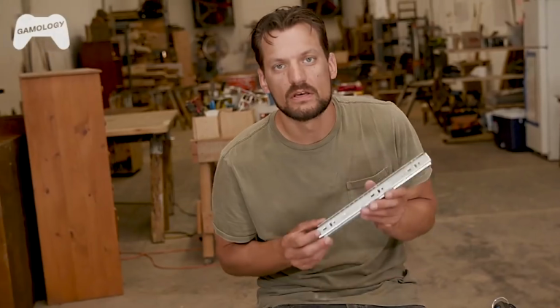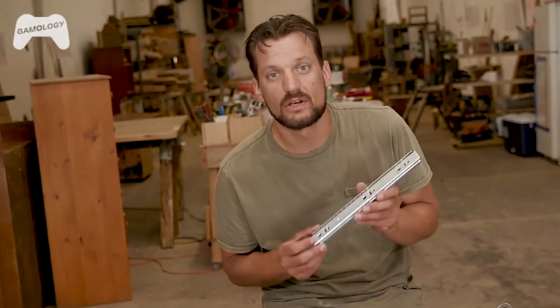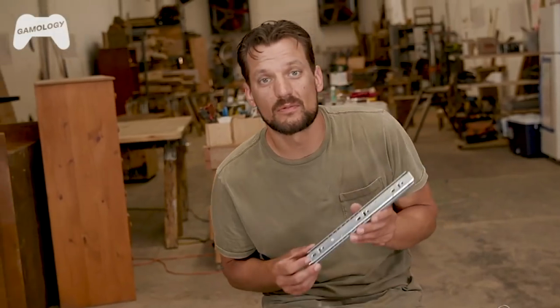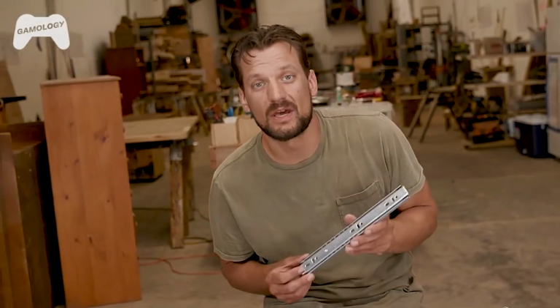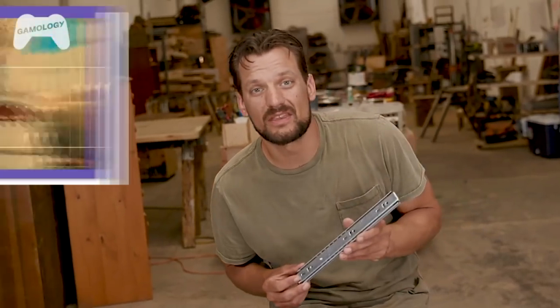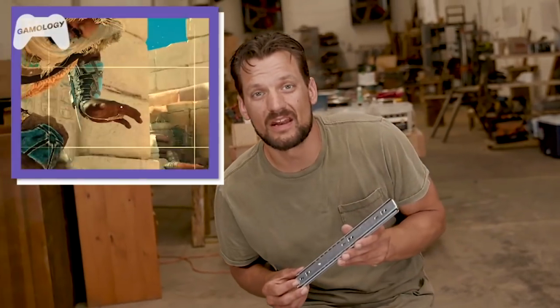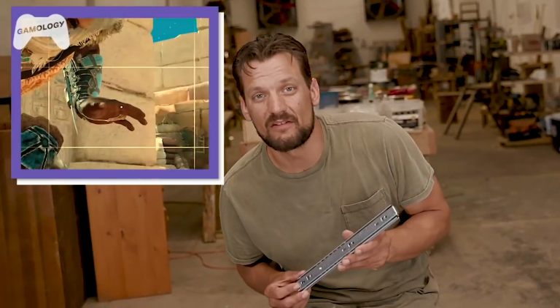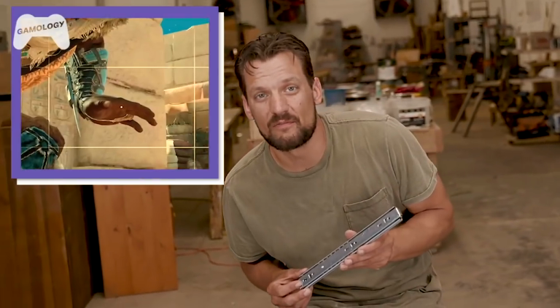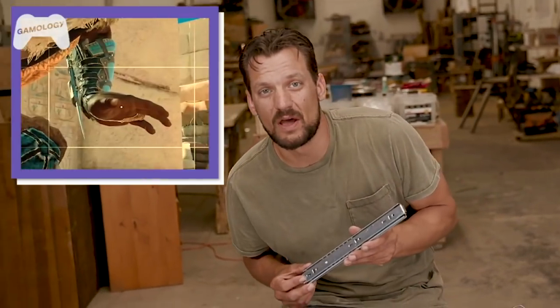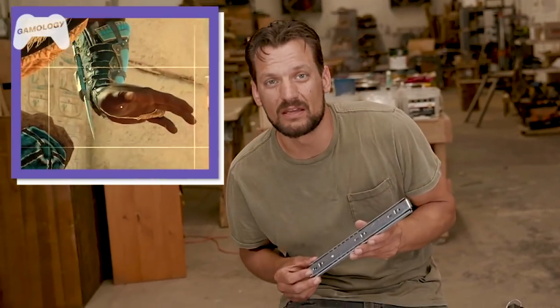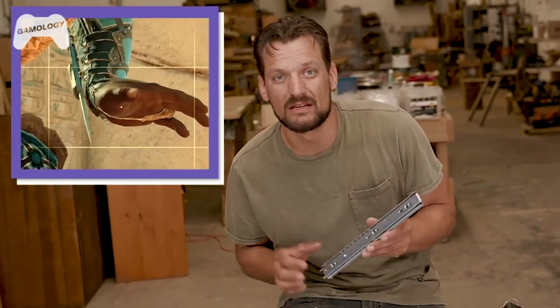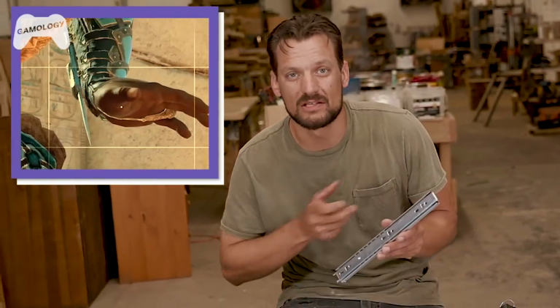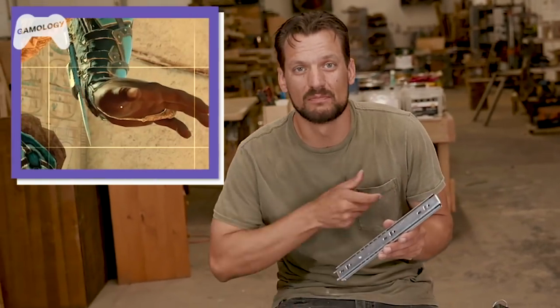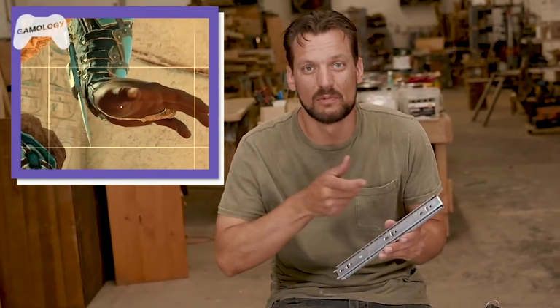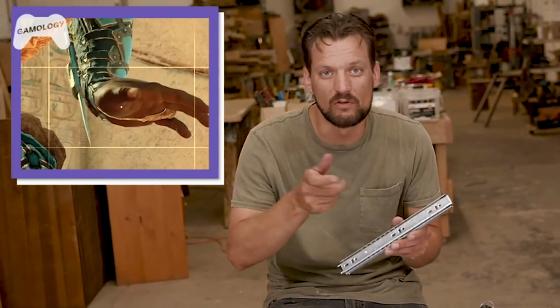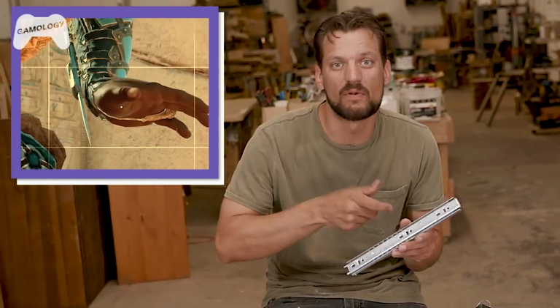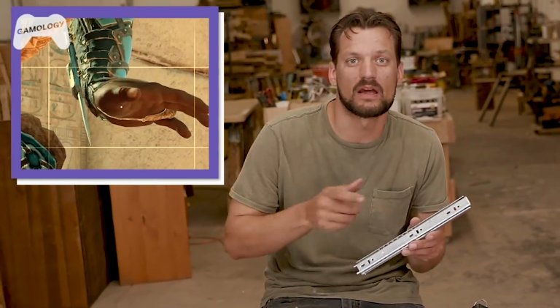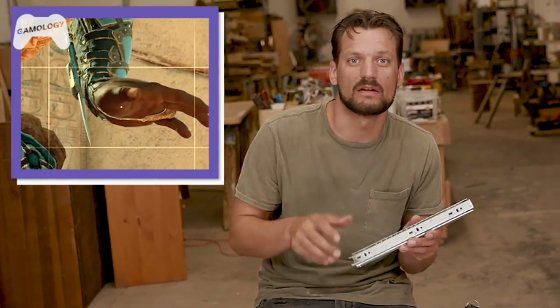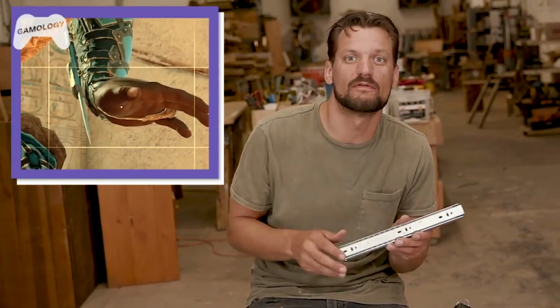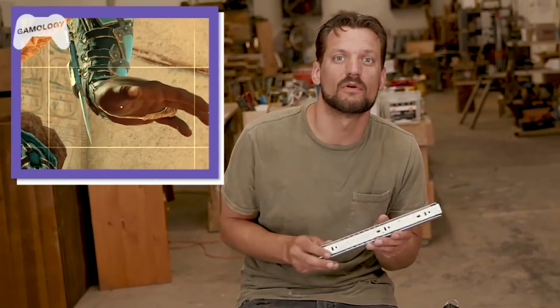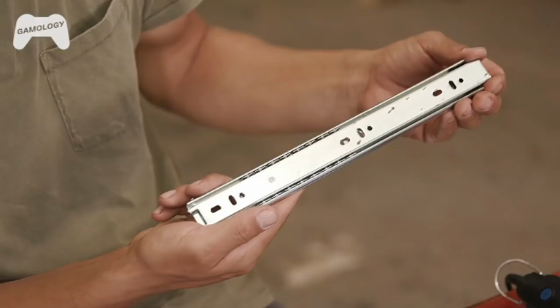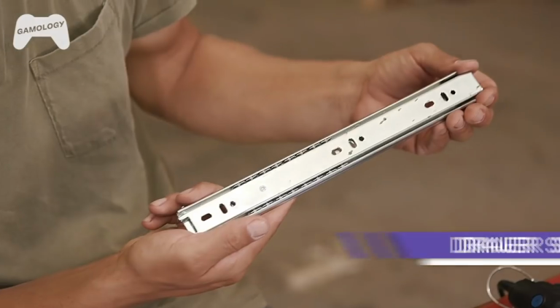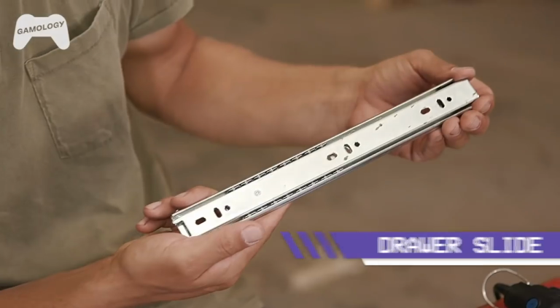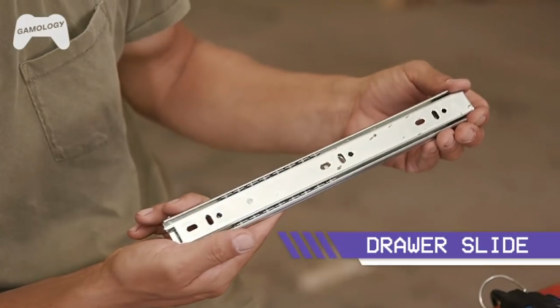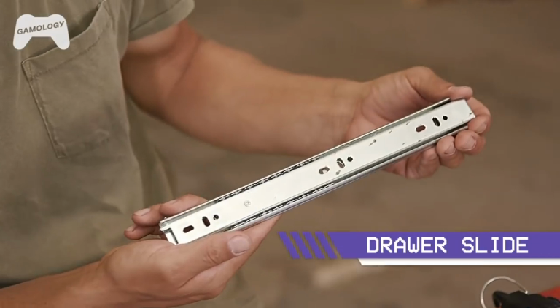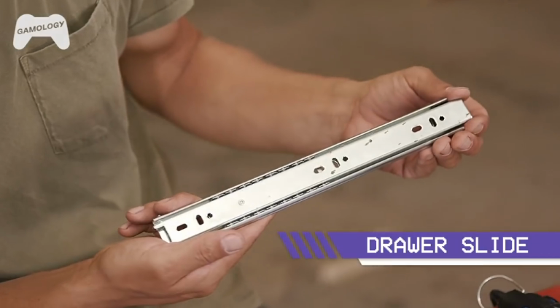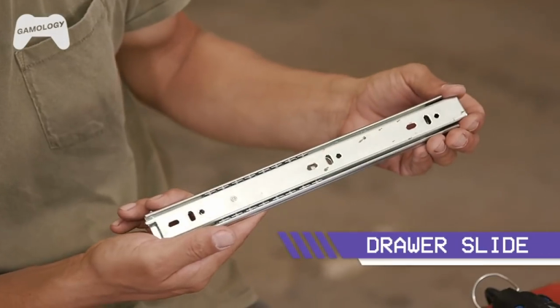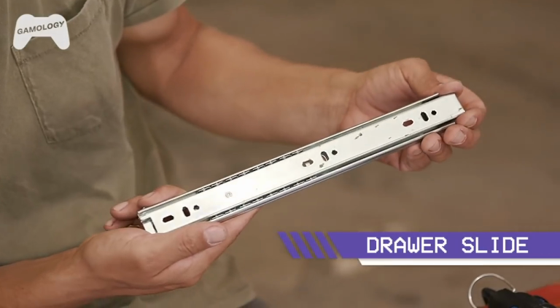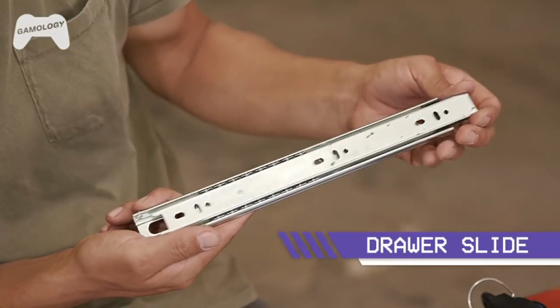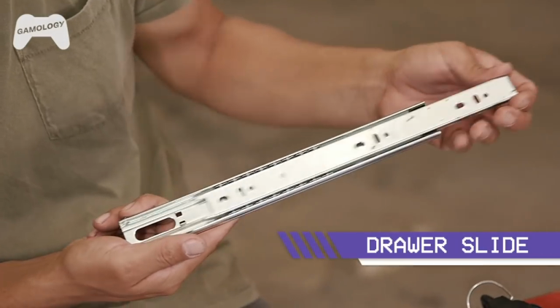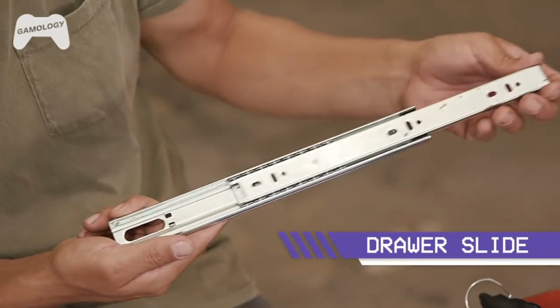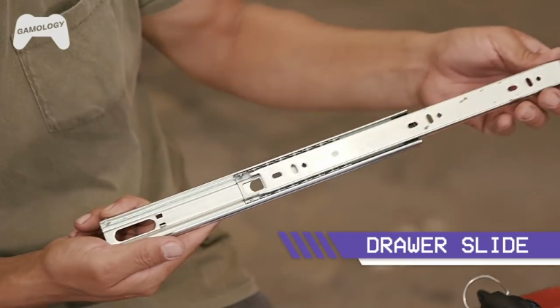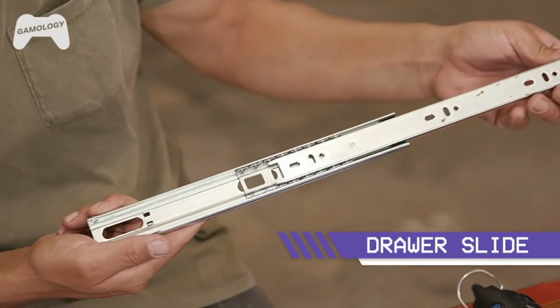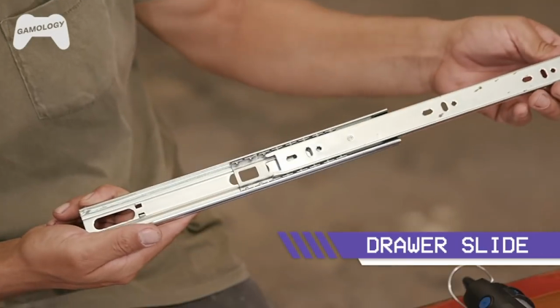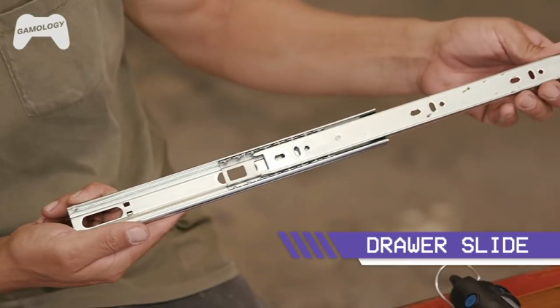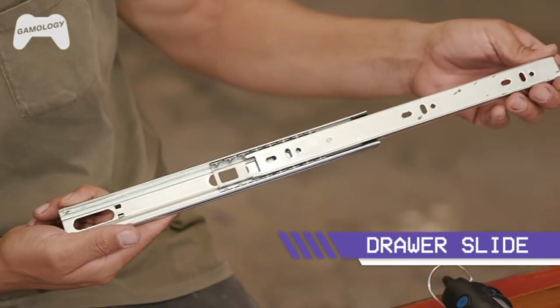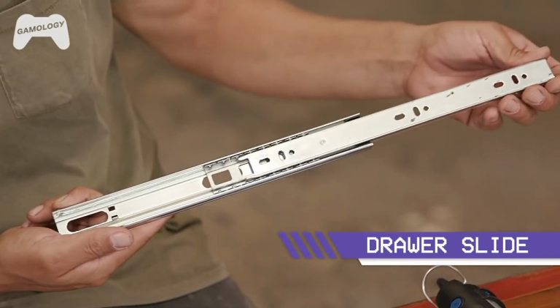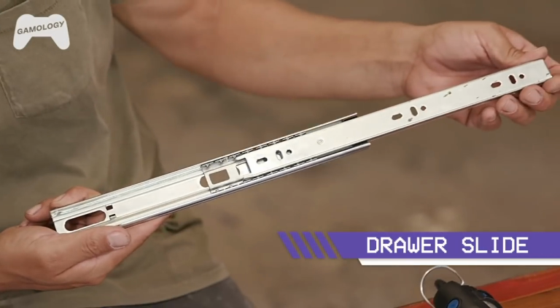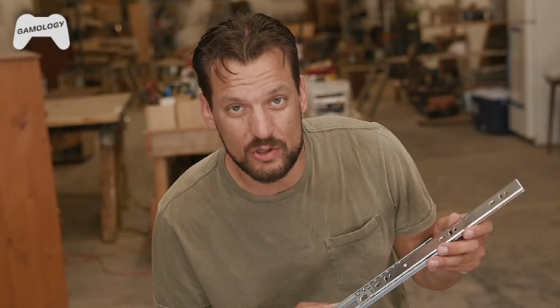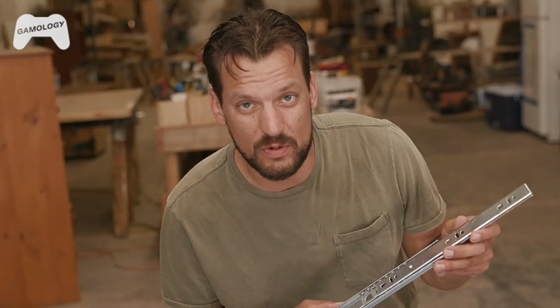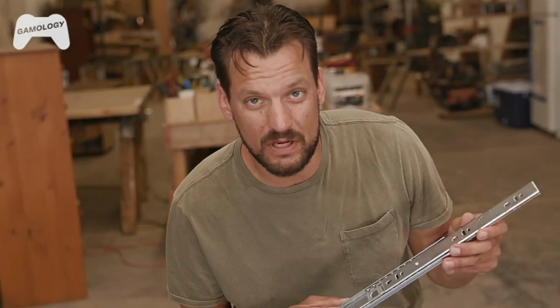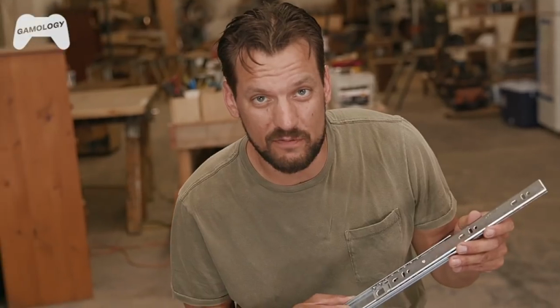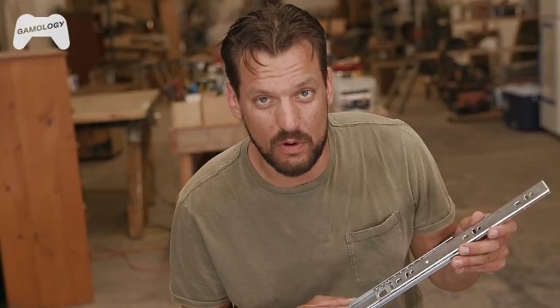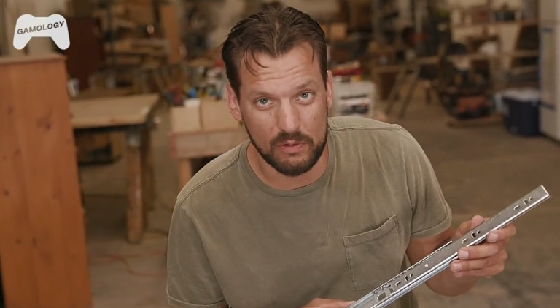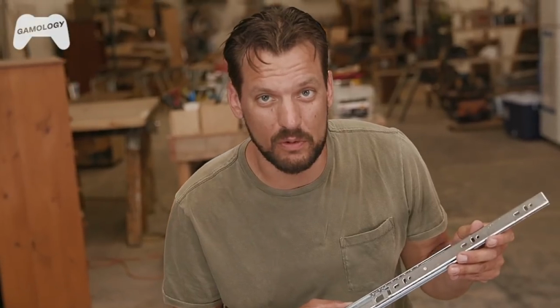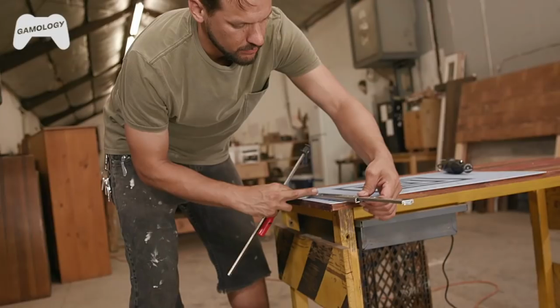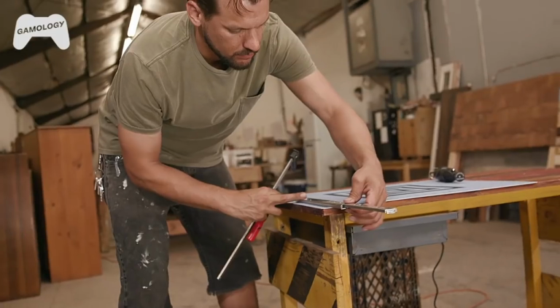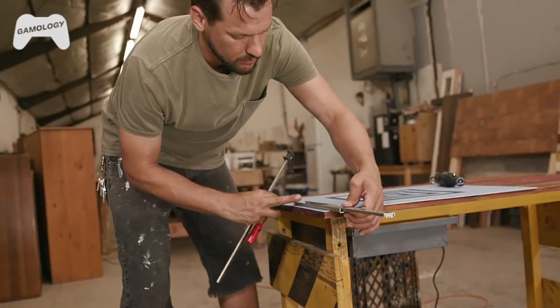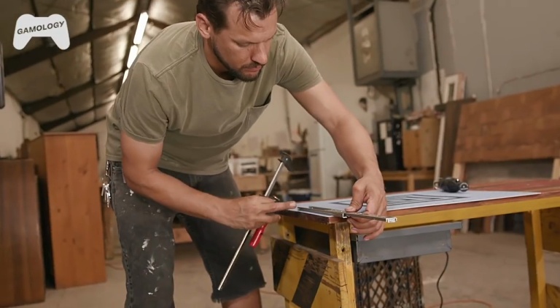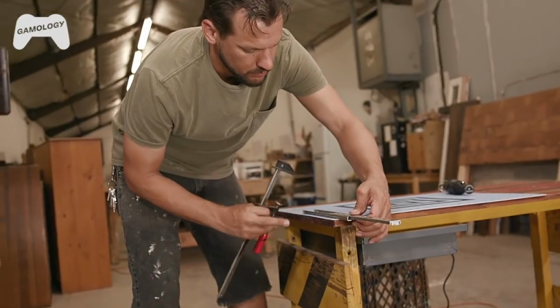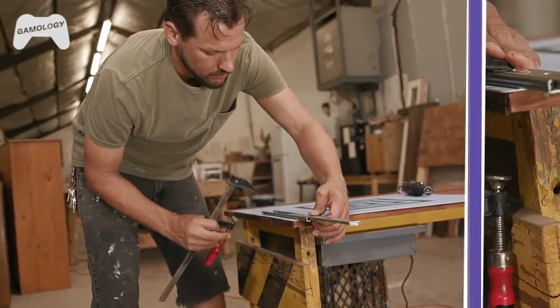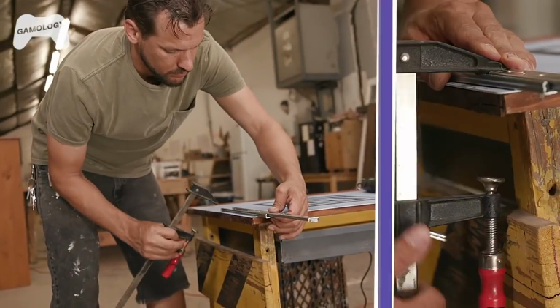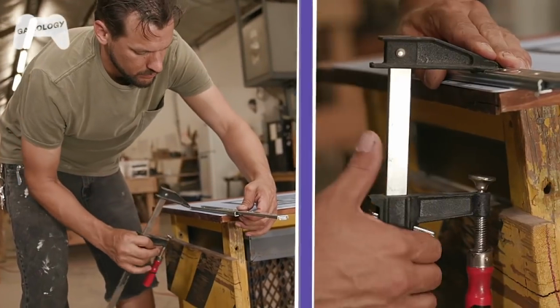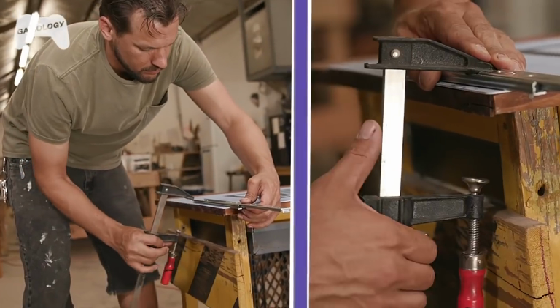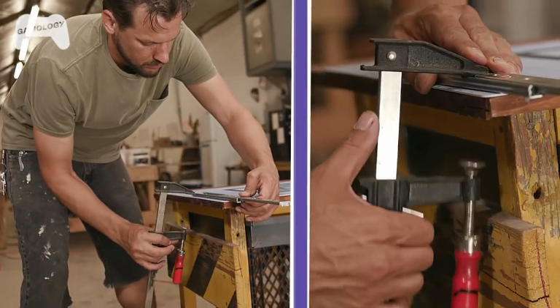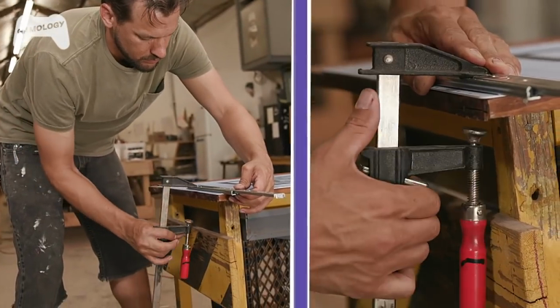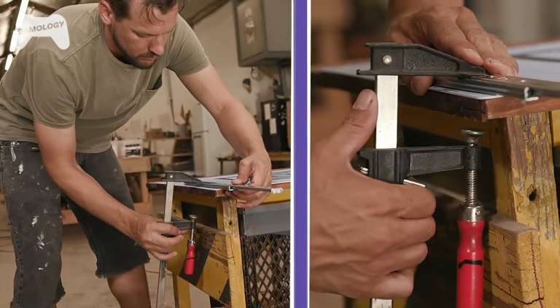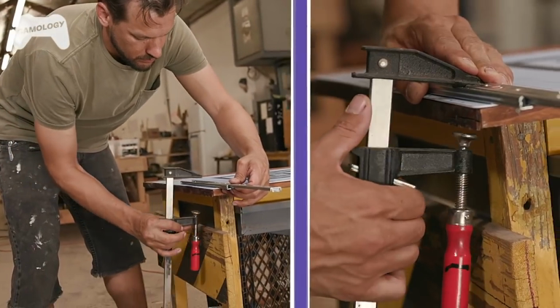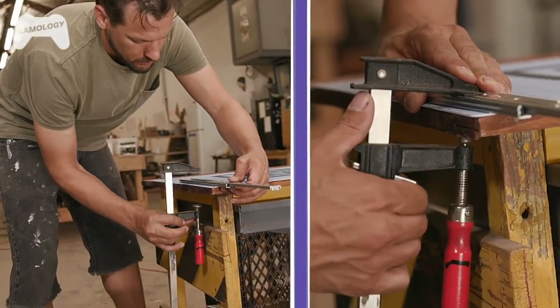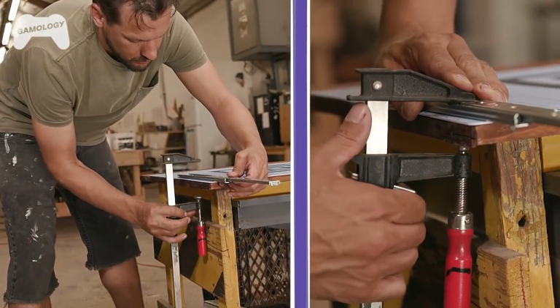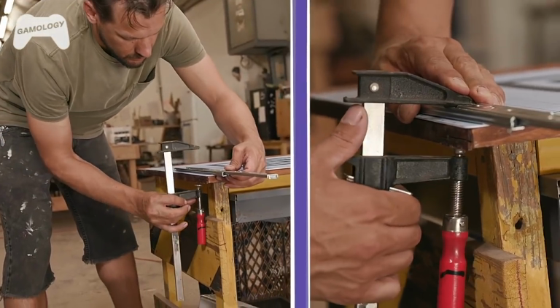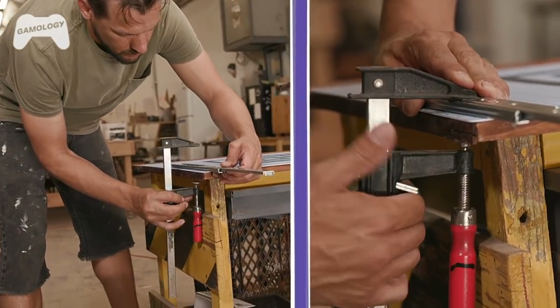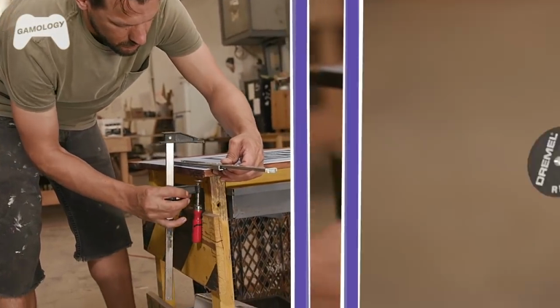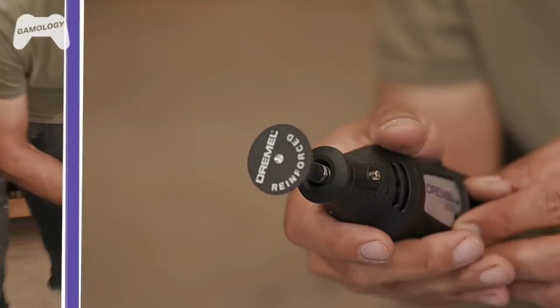So to make the knife mechanism move back and forth, I got these drawer slides. This one's a little too big for what we're working with, so we got to grind off some of the excess.